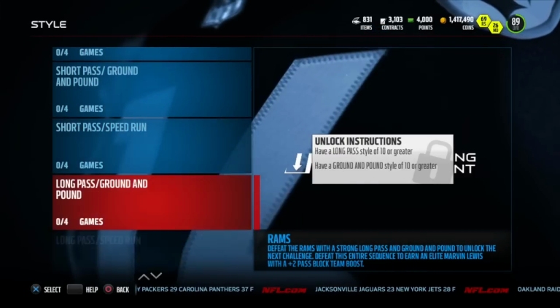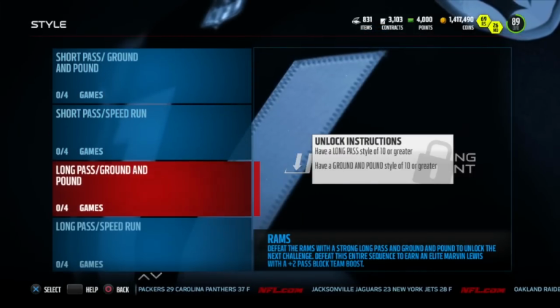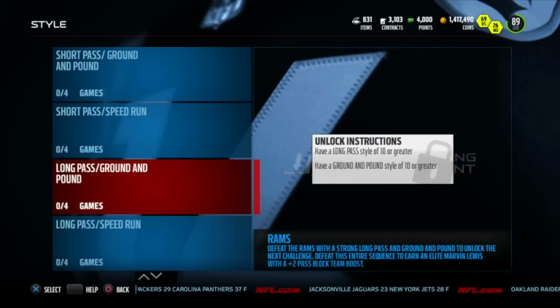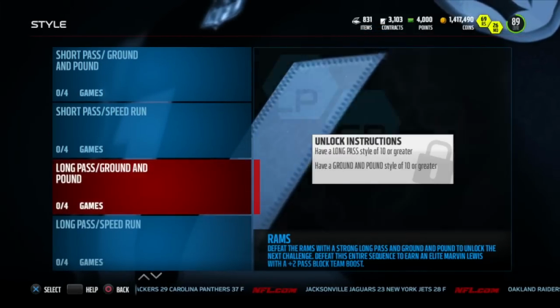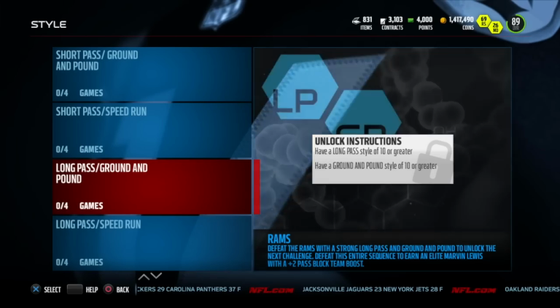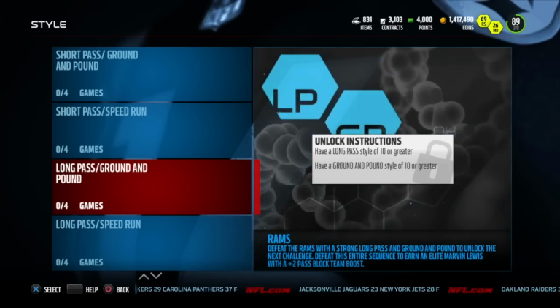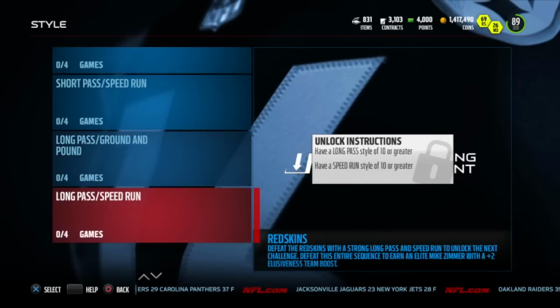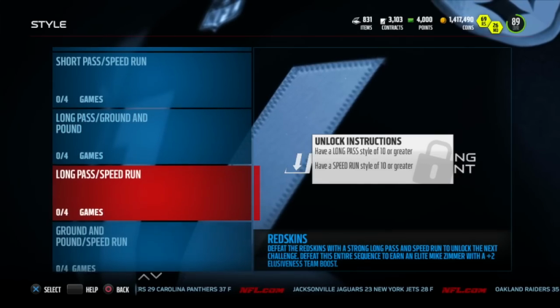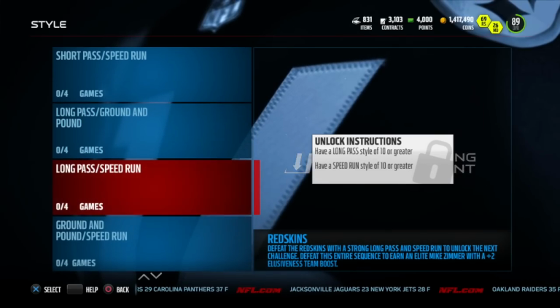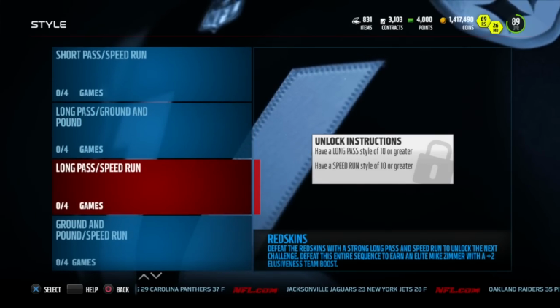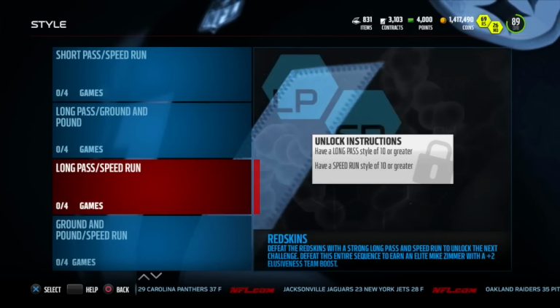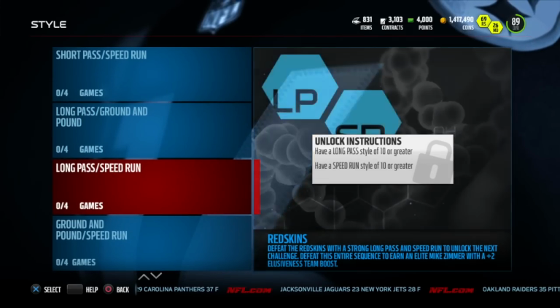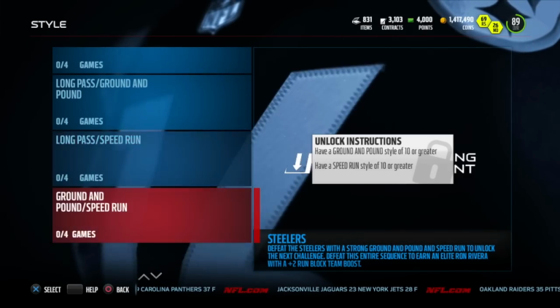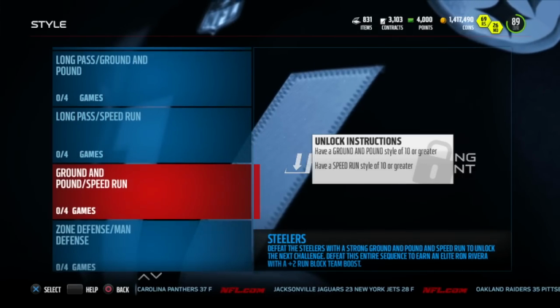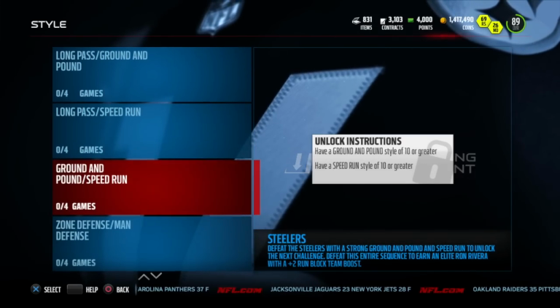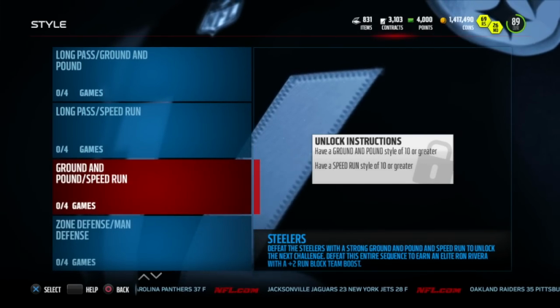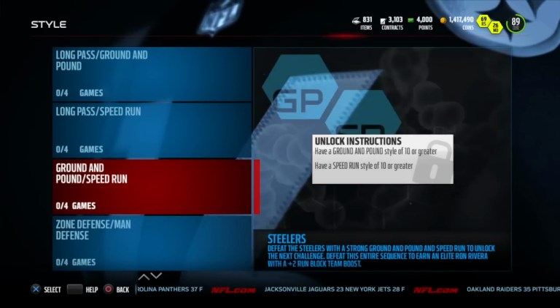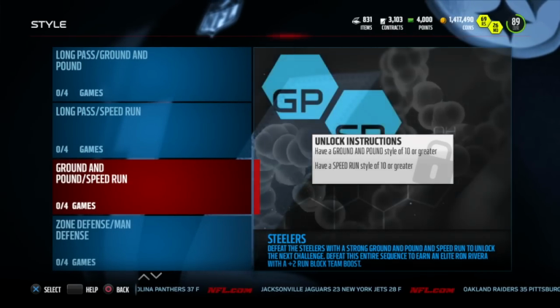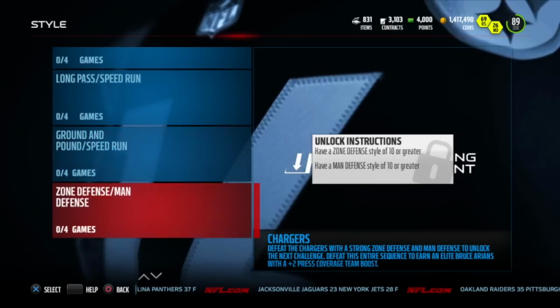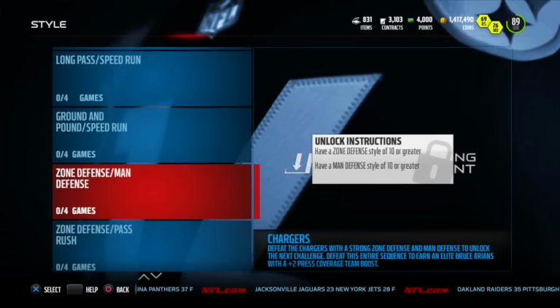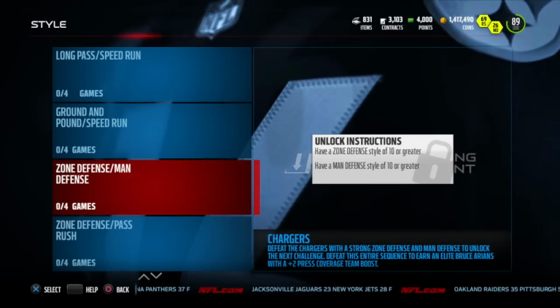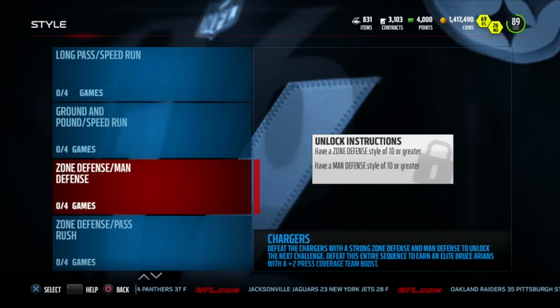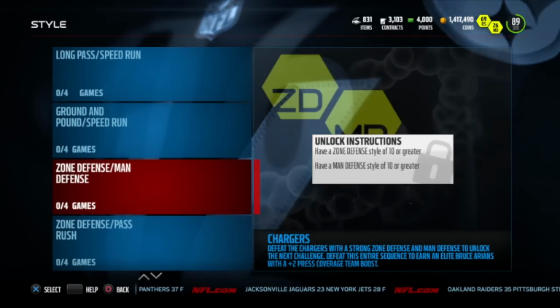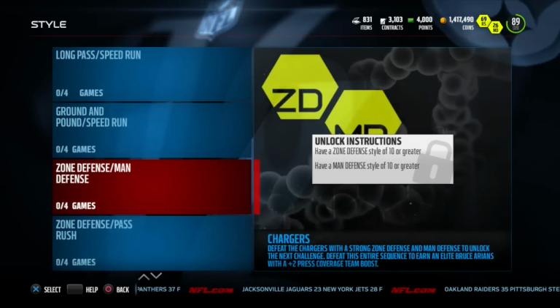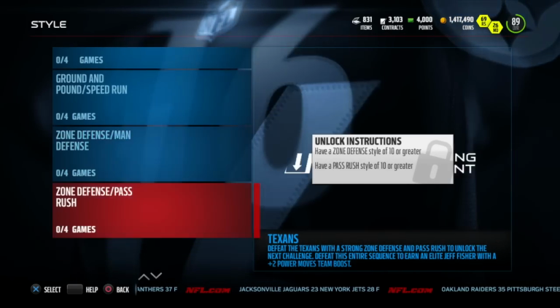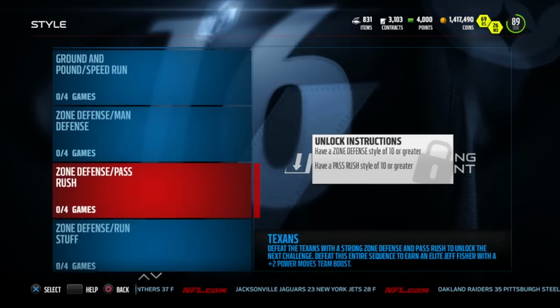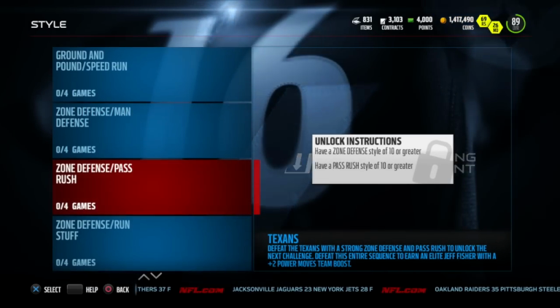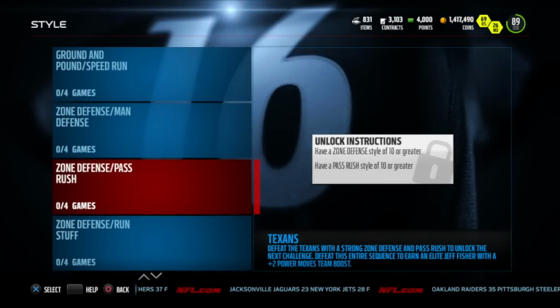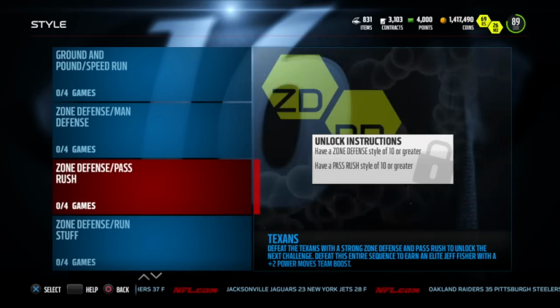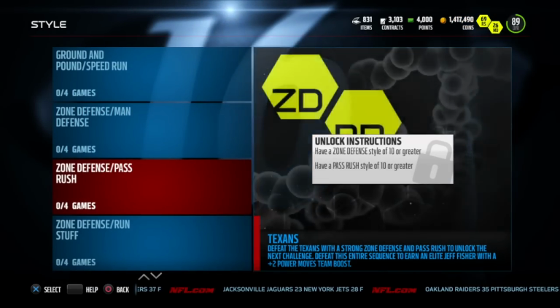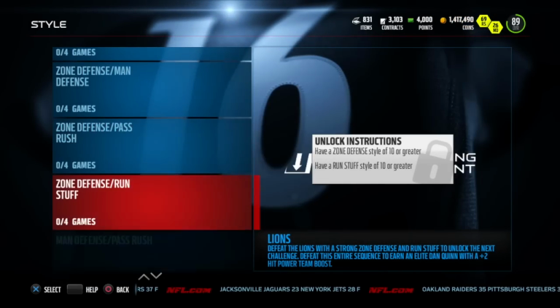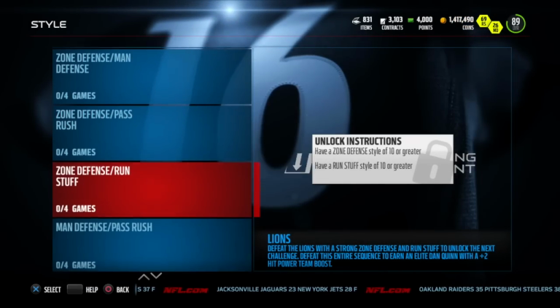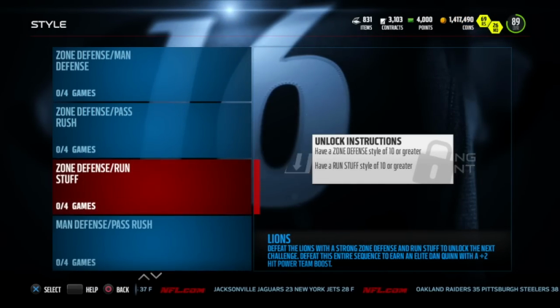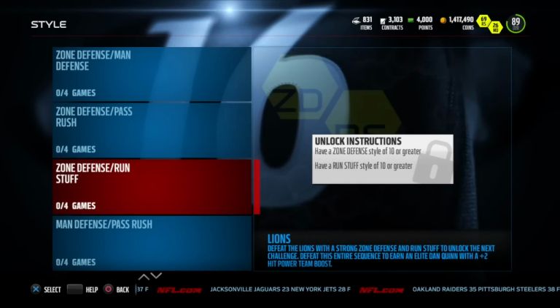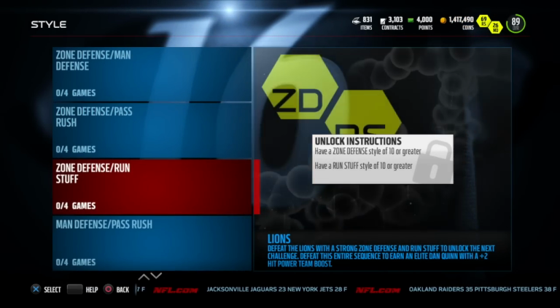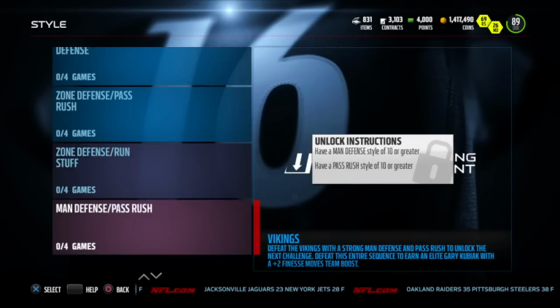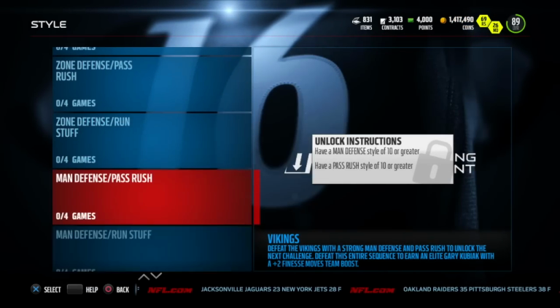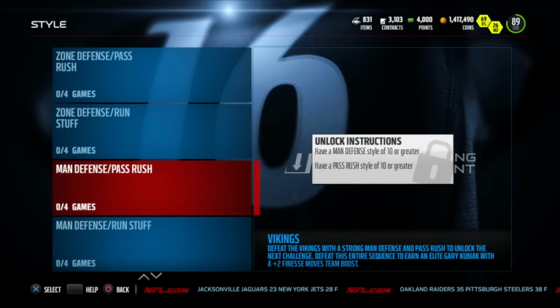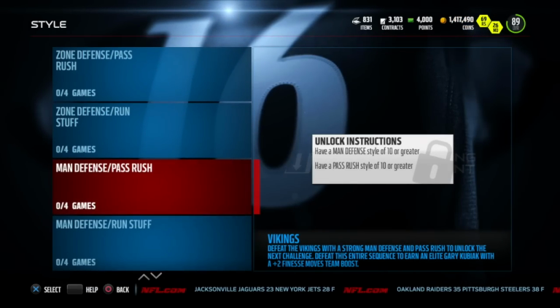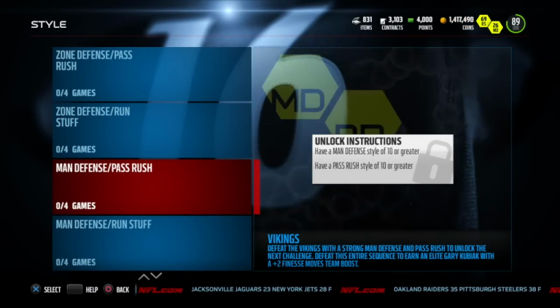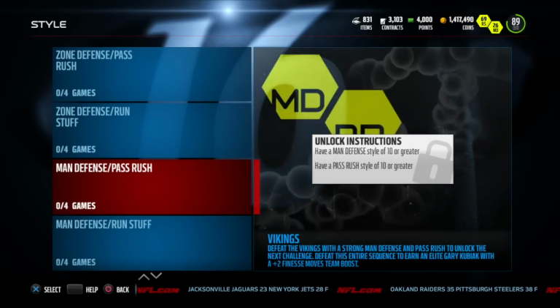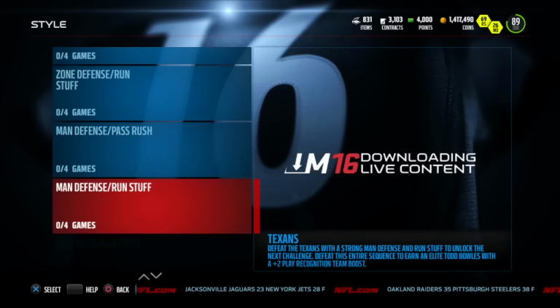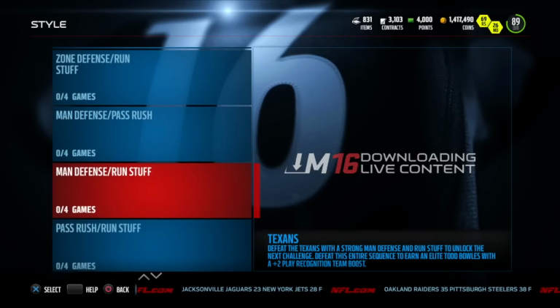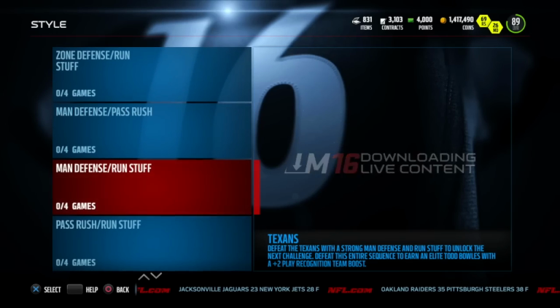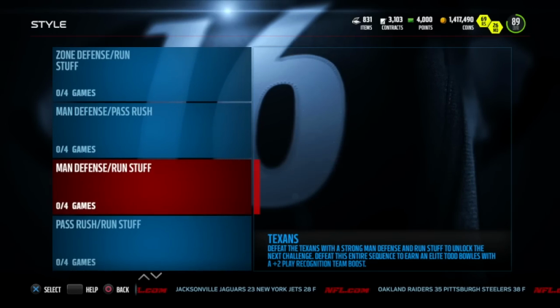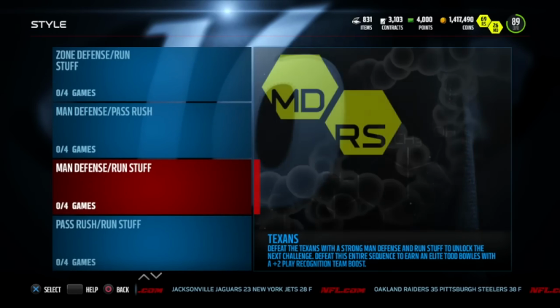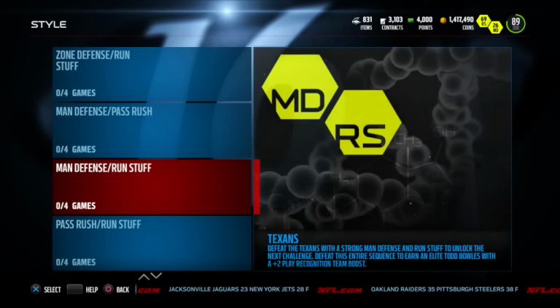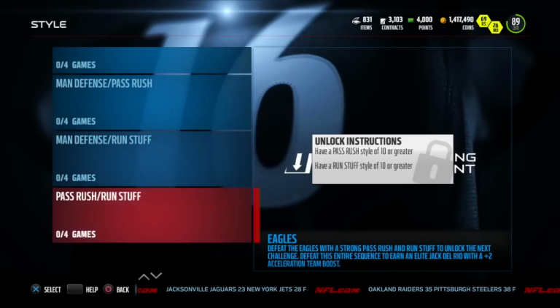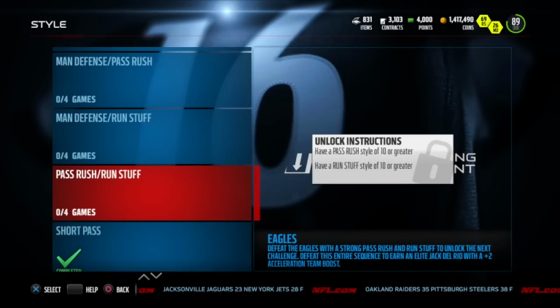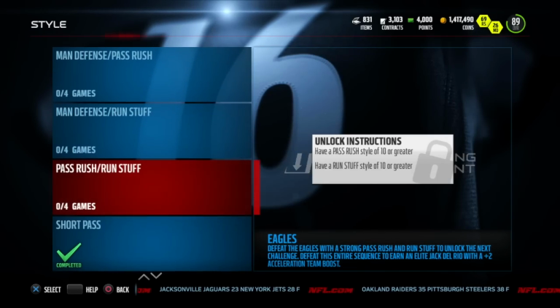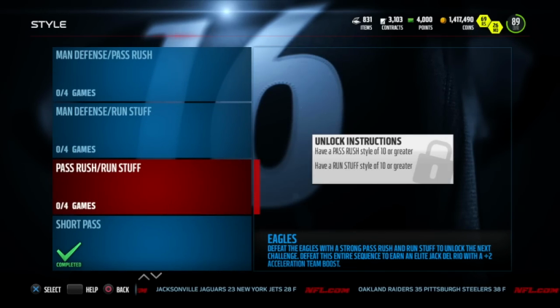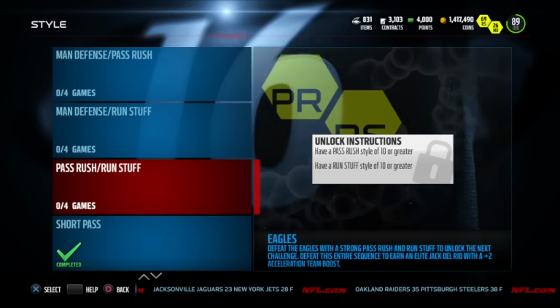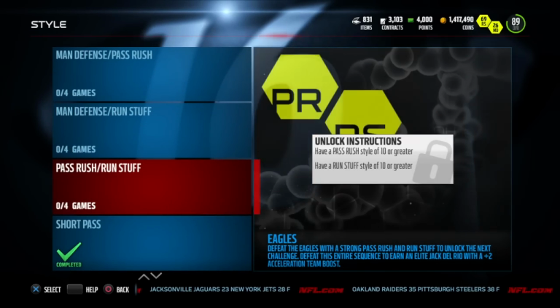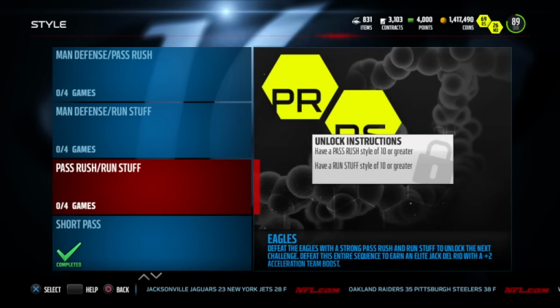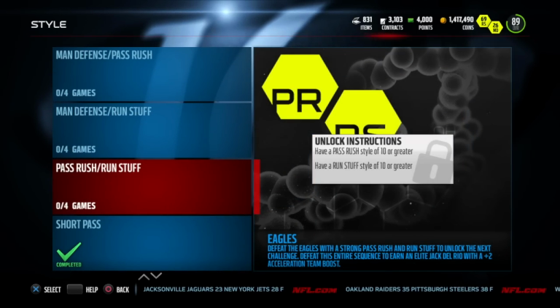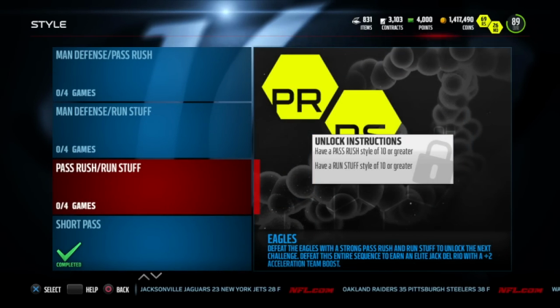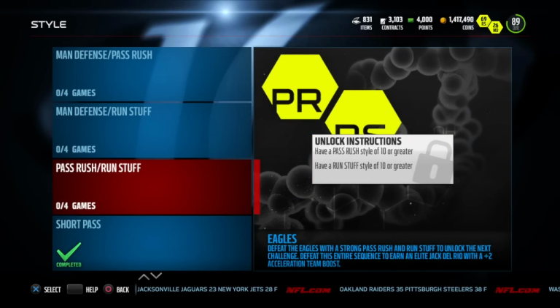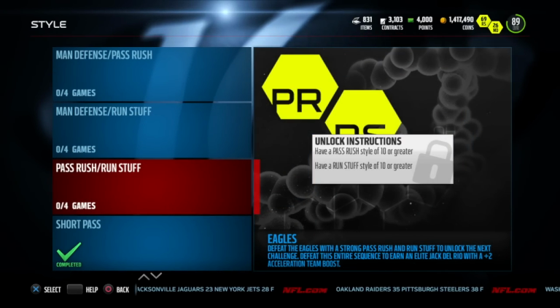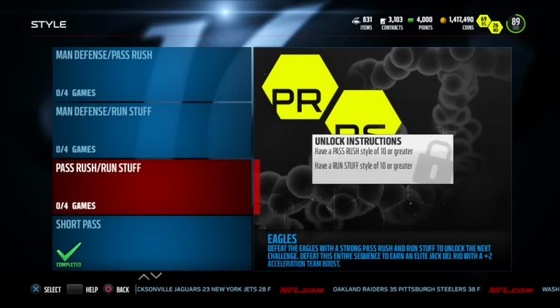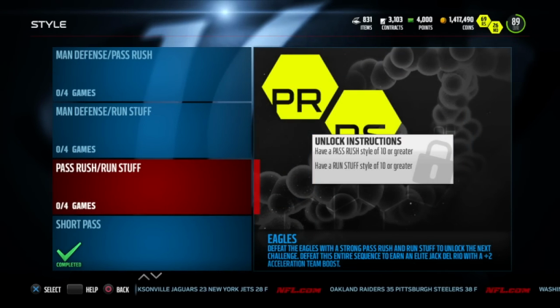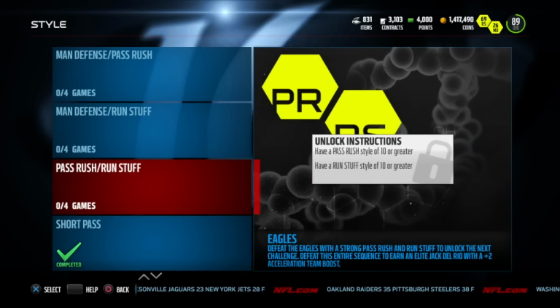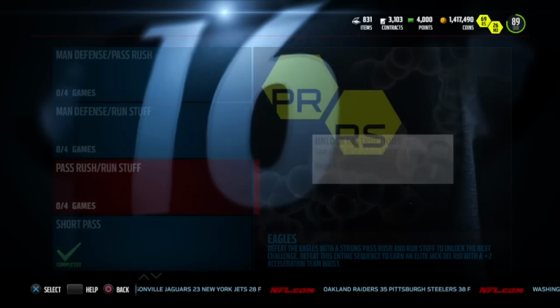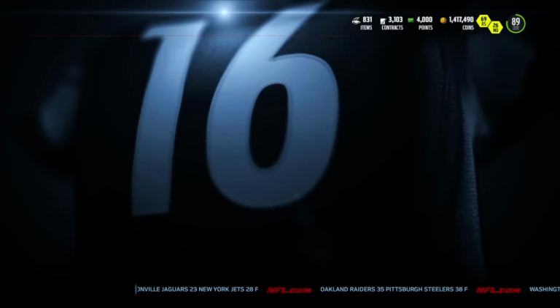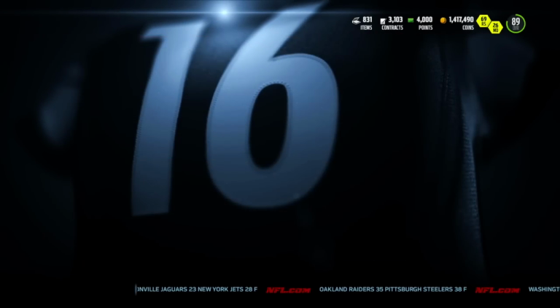We also got new dual styles - there are about 48 of them to do, so hop on that. The rewards you saw at the beginning were the Mangold and the Gerald McCoy.